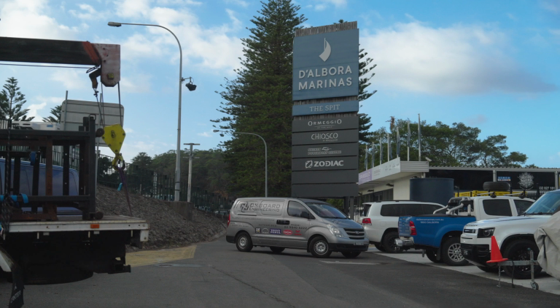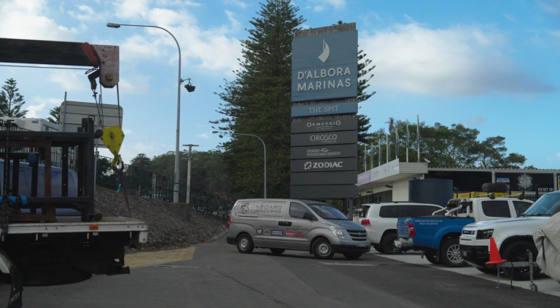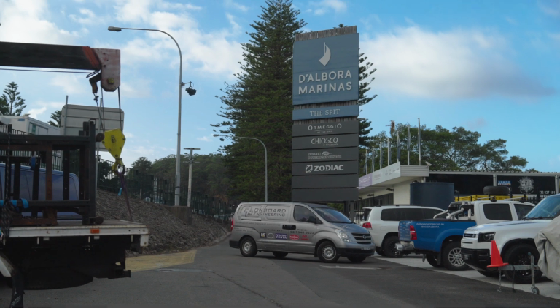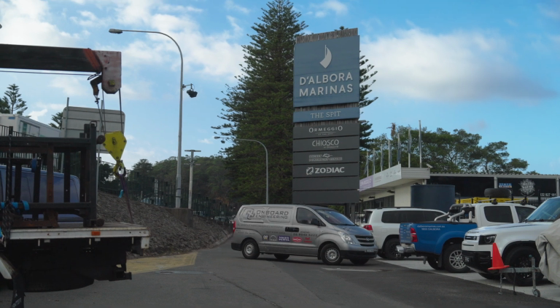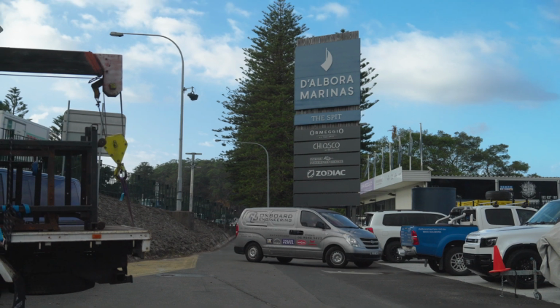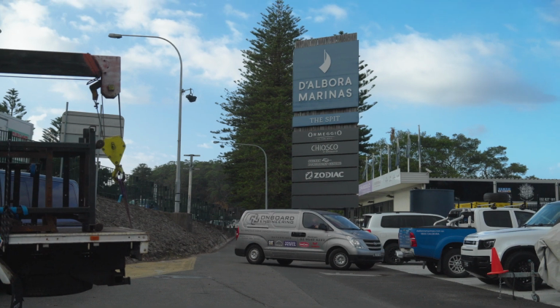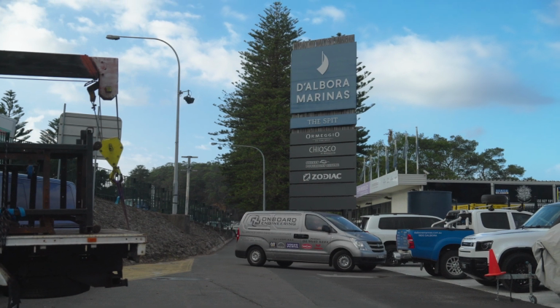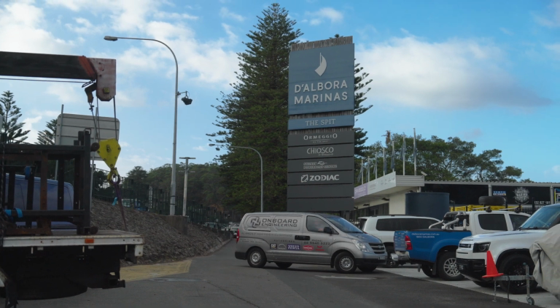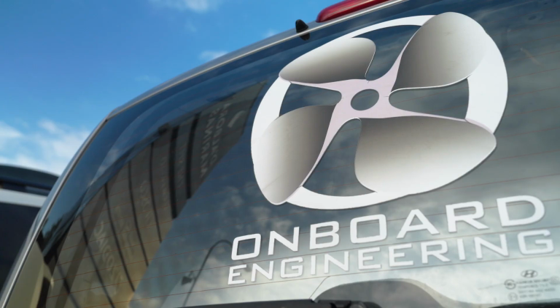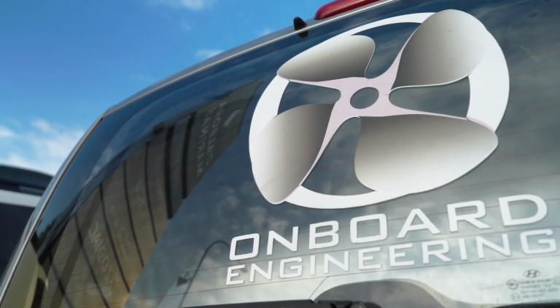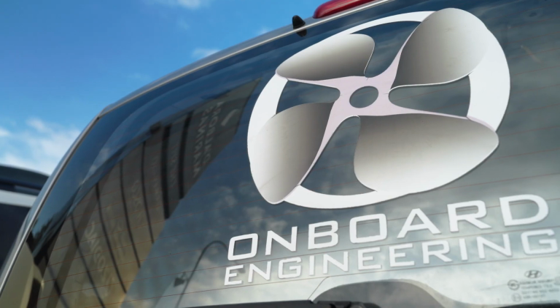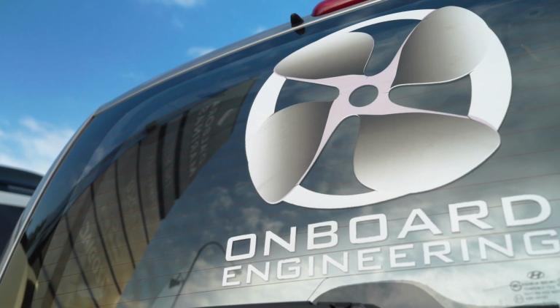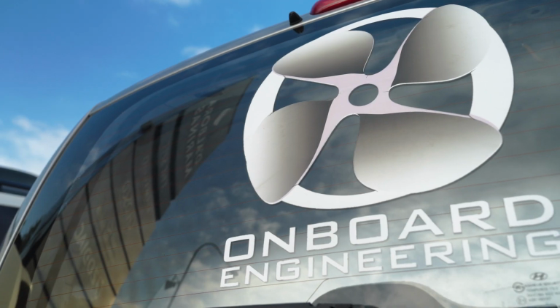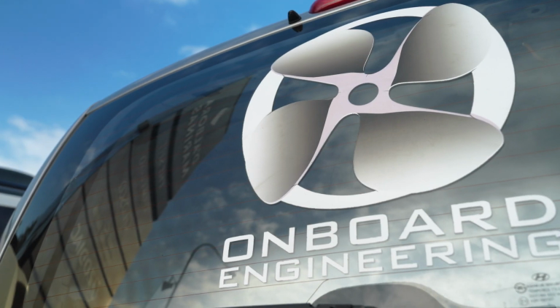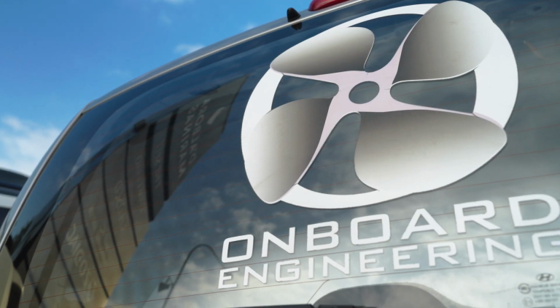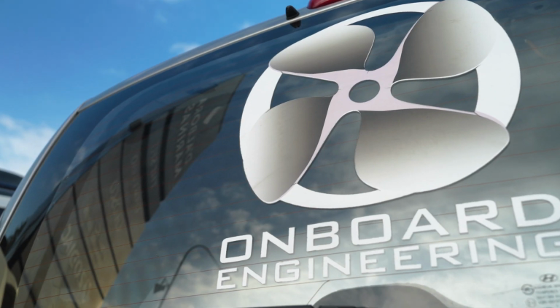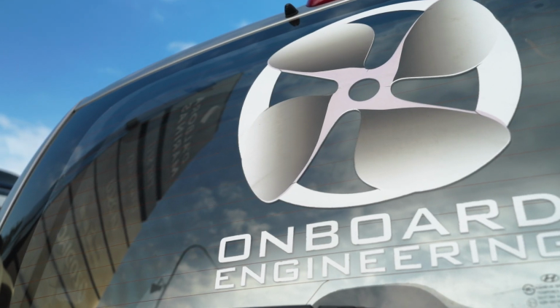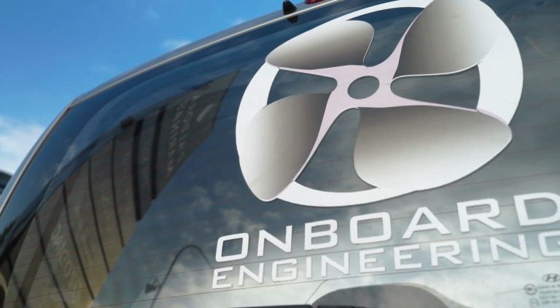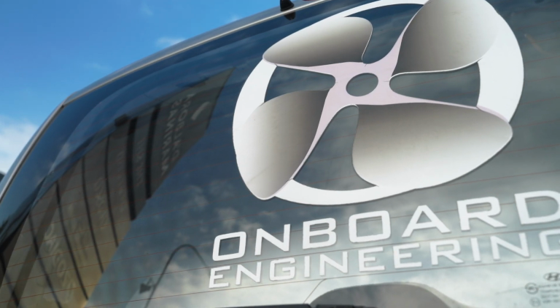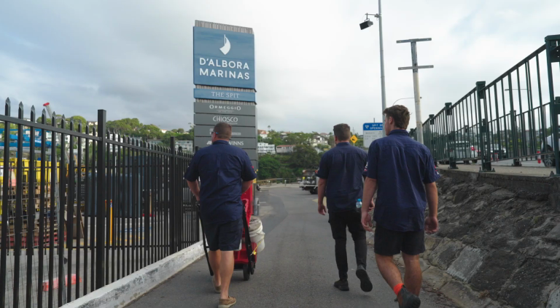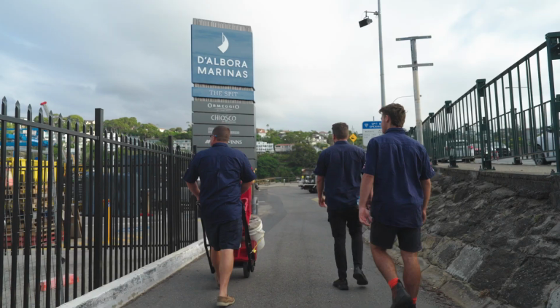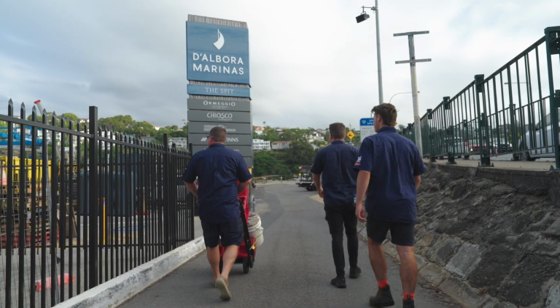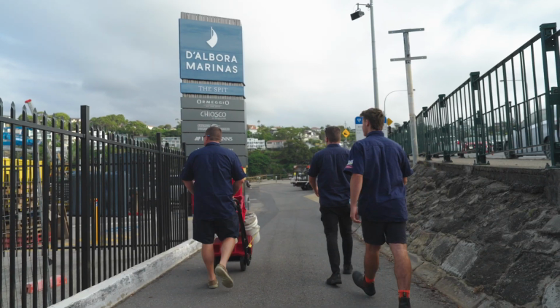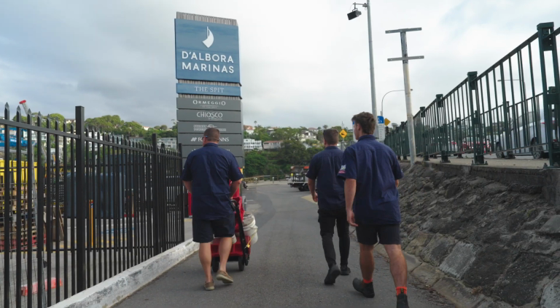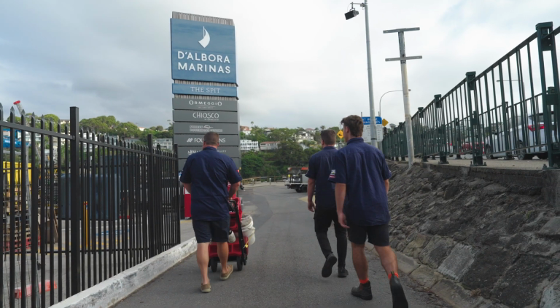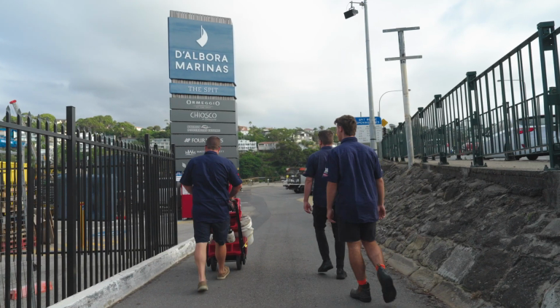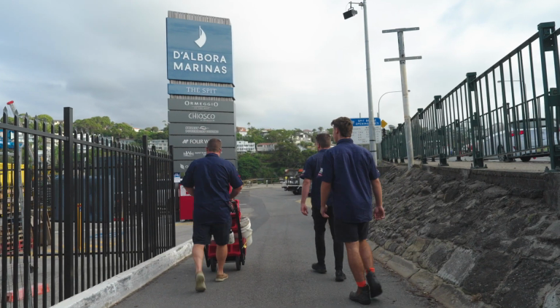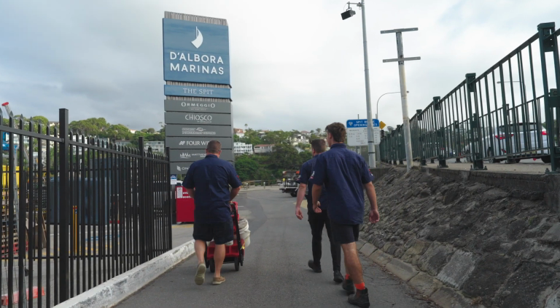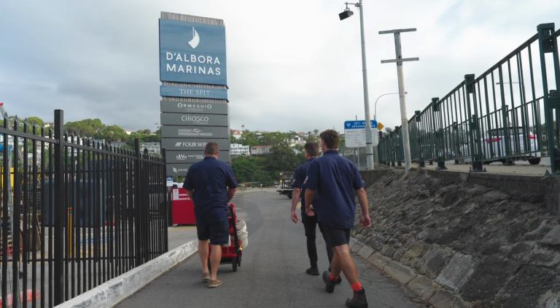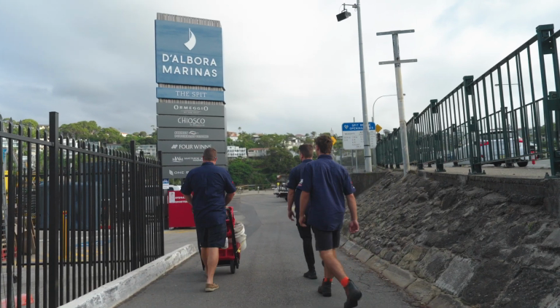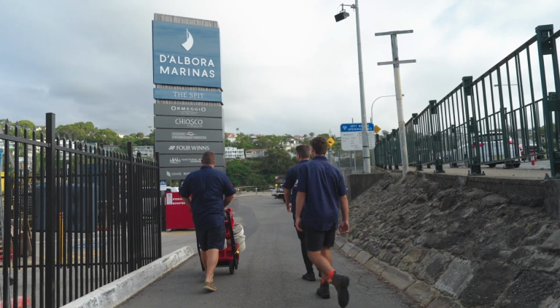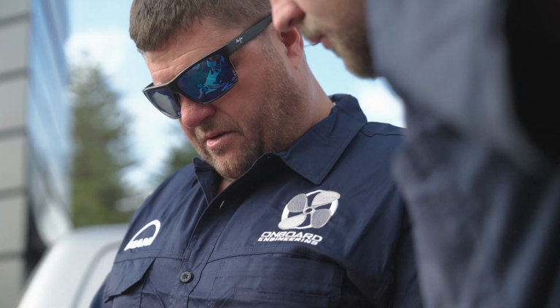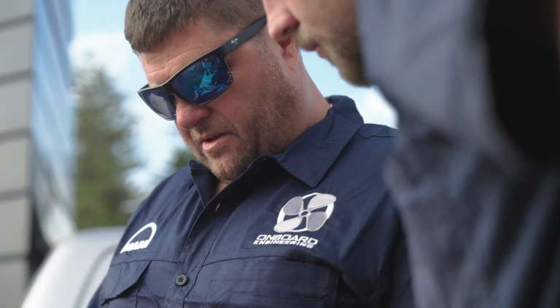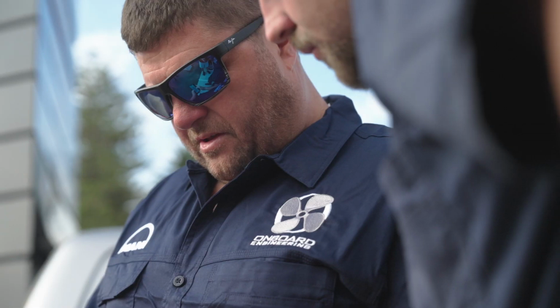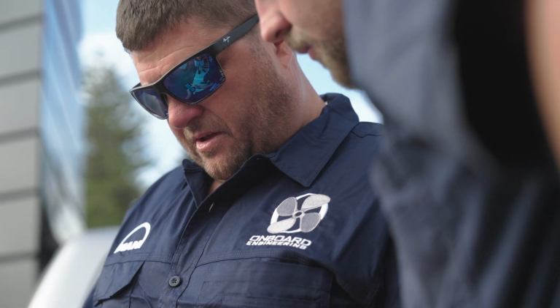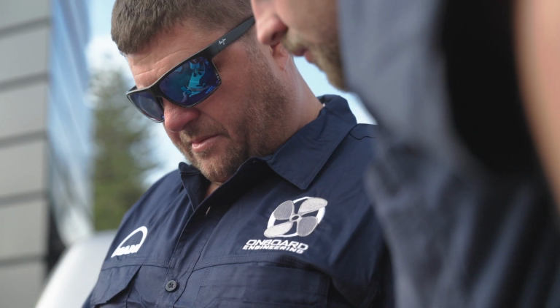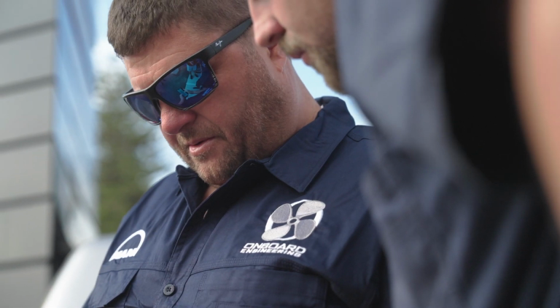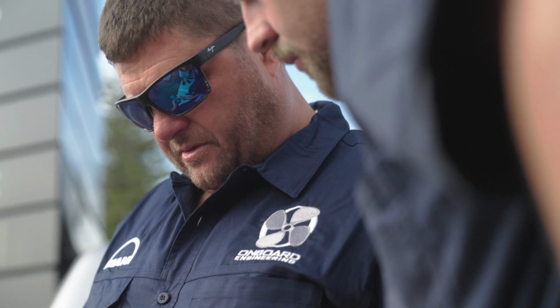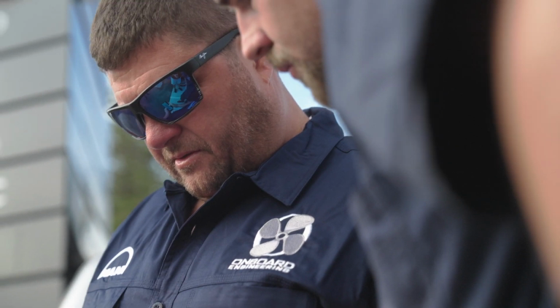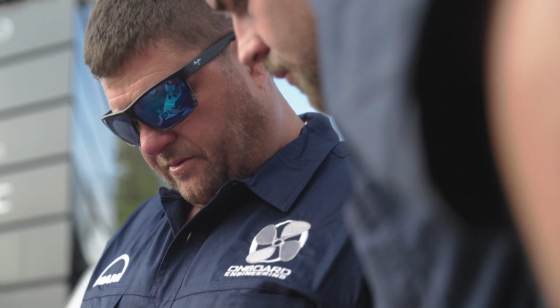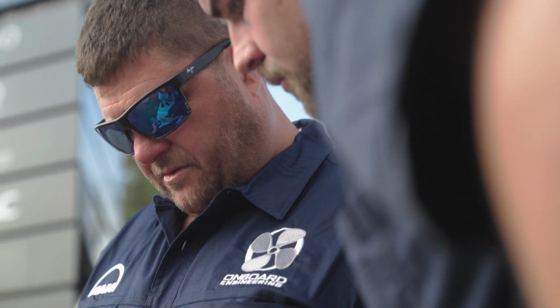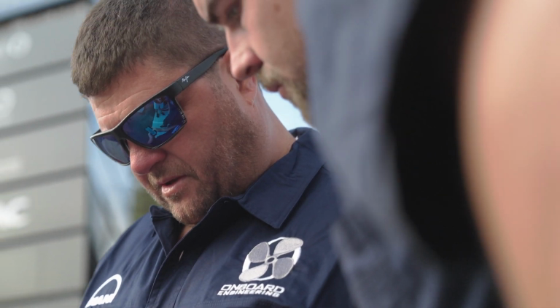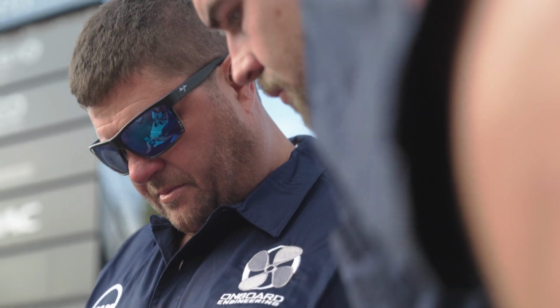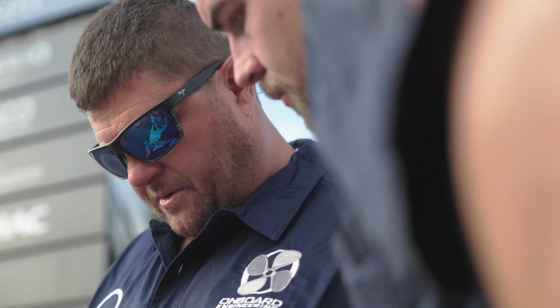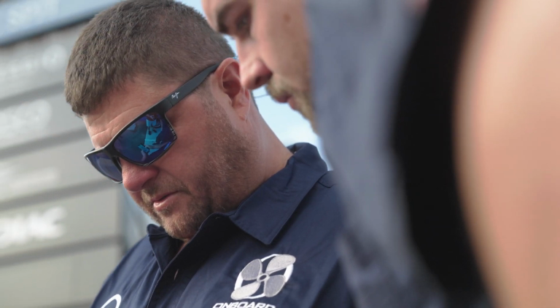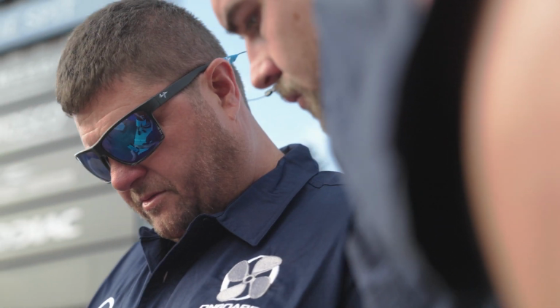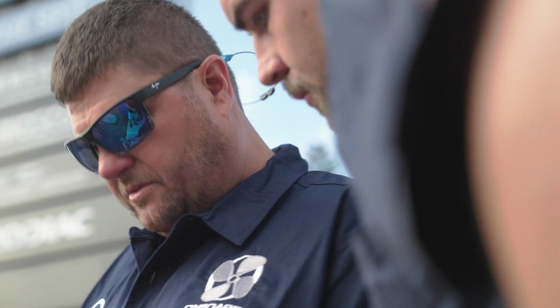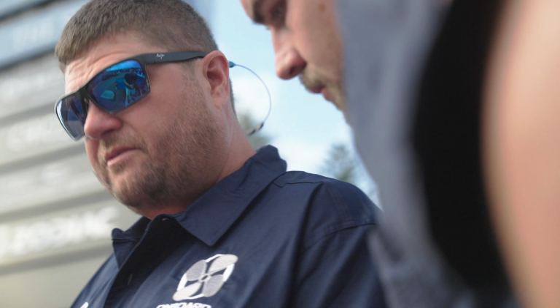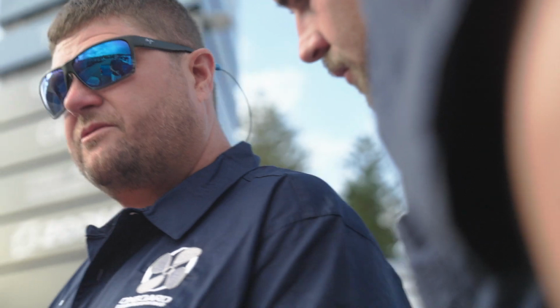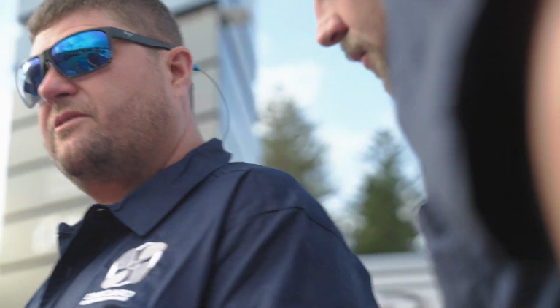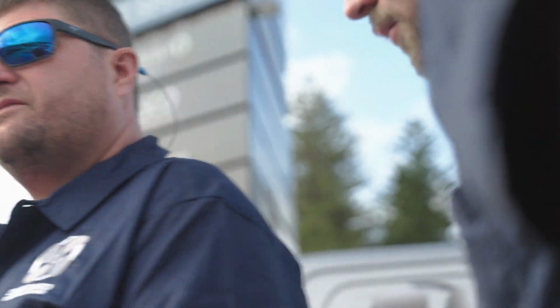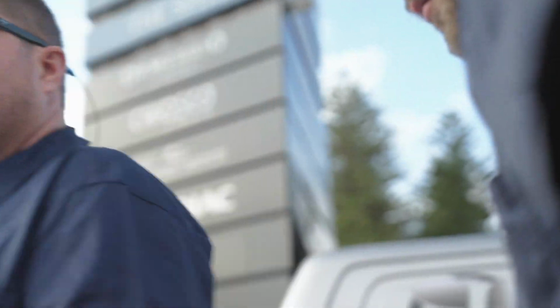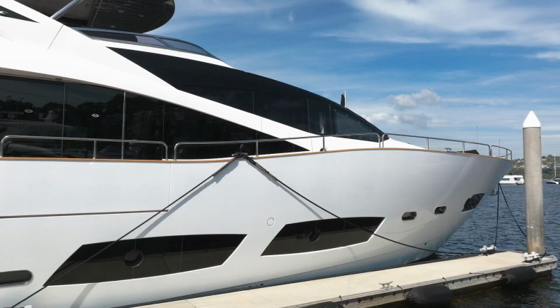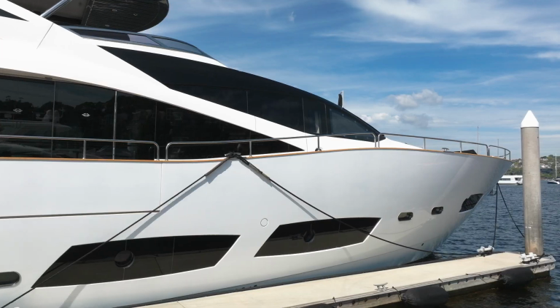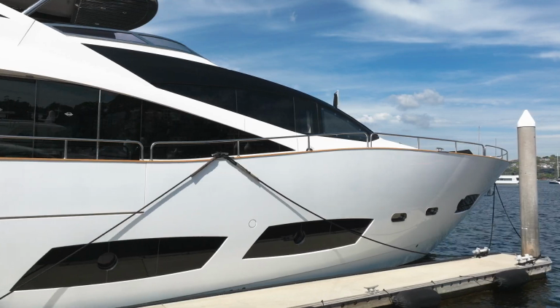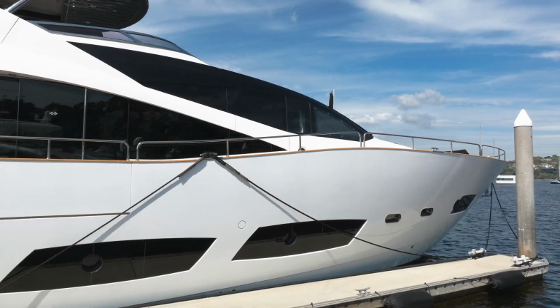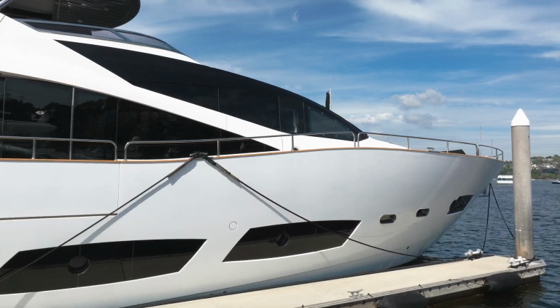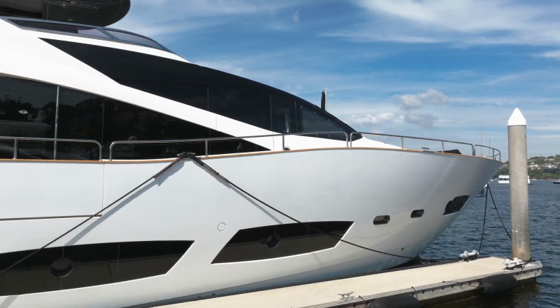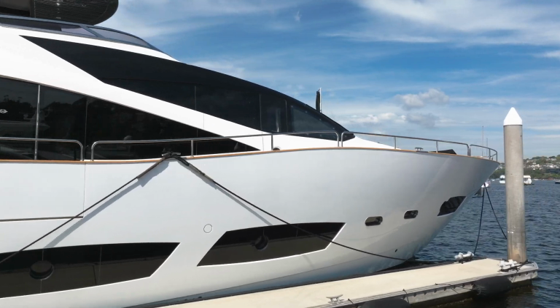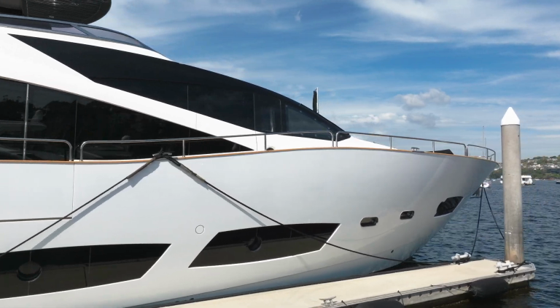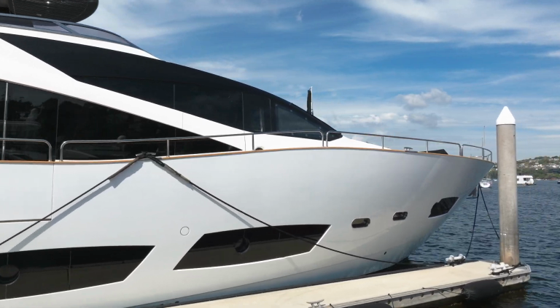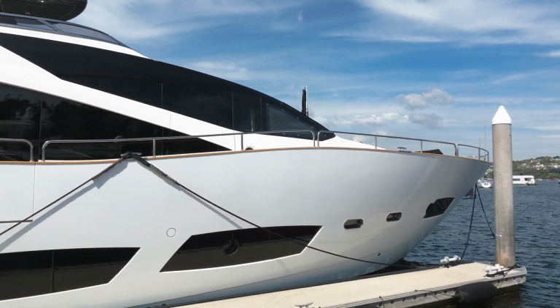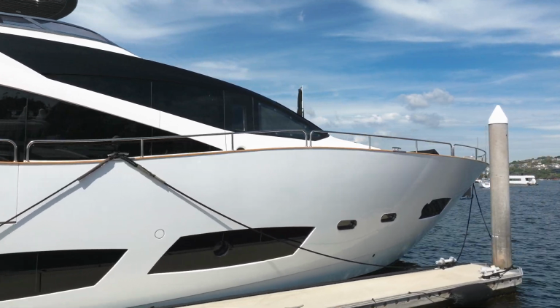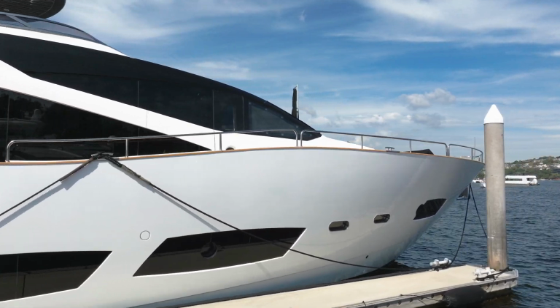Welcome on board. We're down here at Dalboras at the Spit in Sydney doing a couple of 12V2000 in a 28 metre Sunseeker.